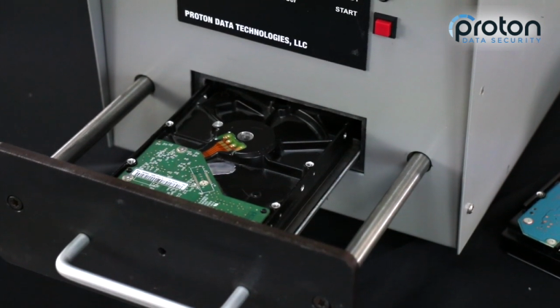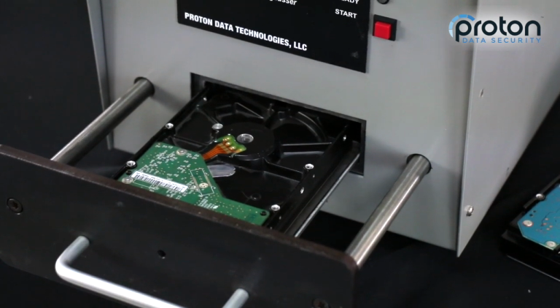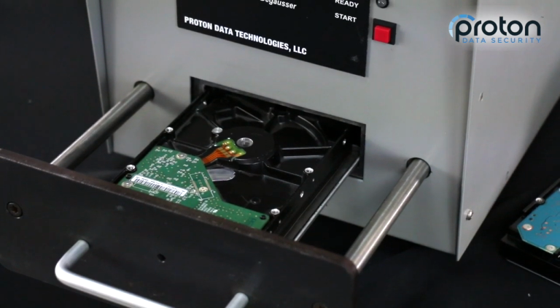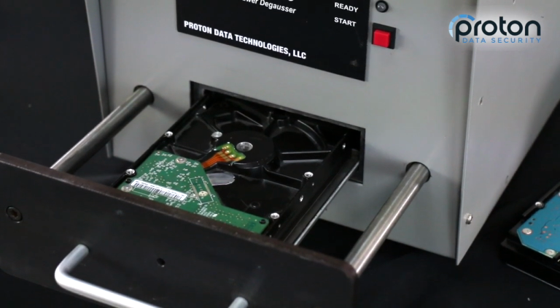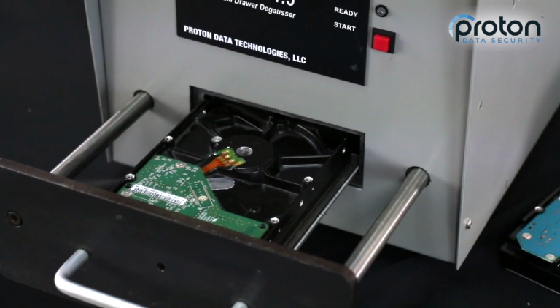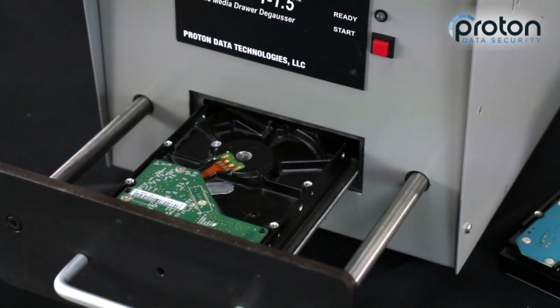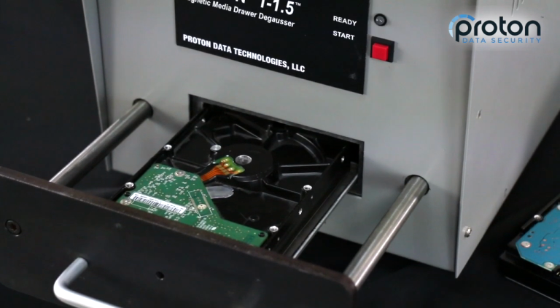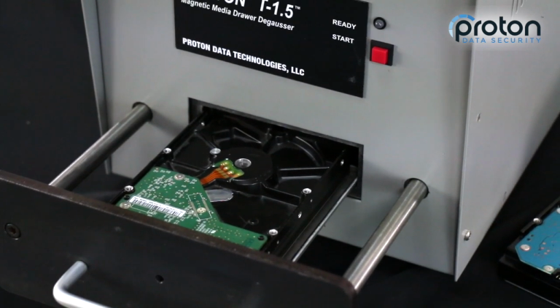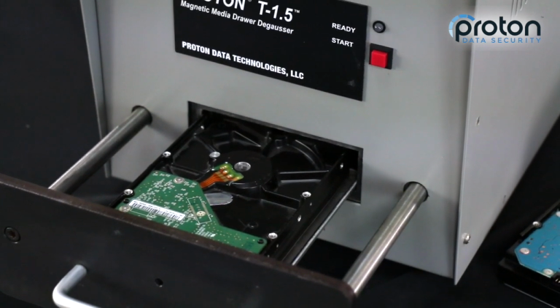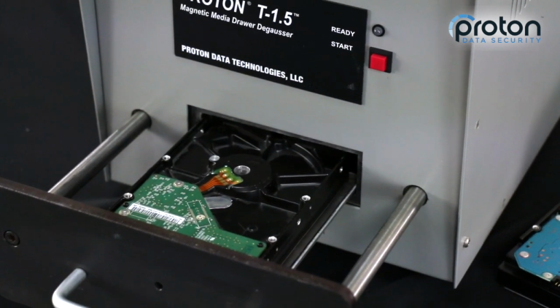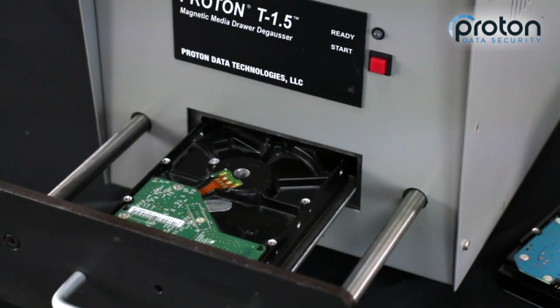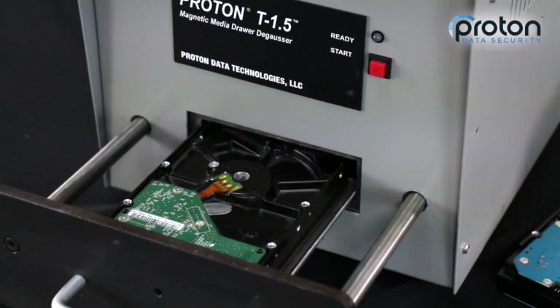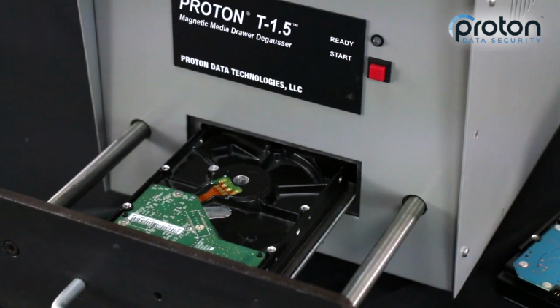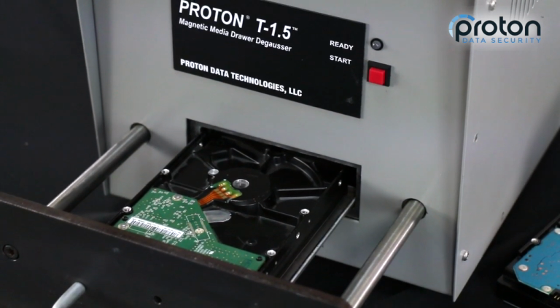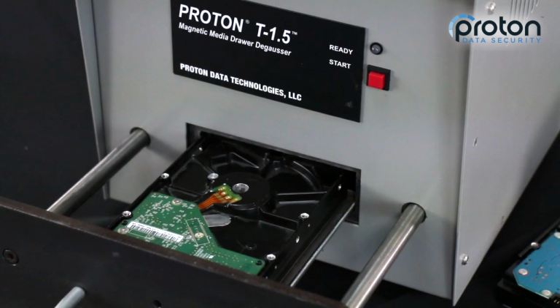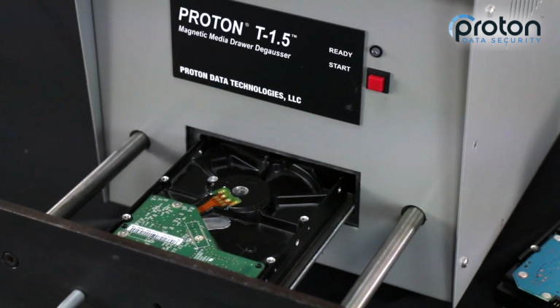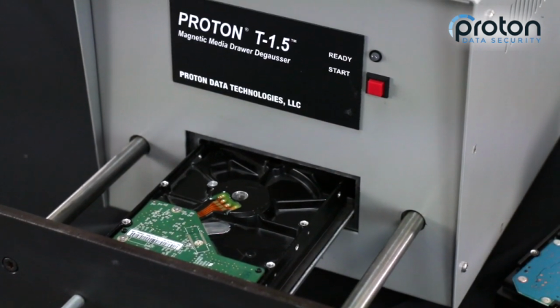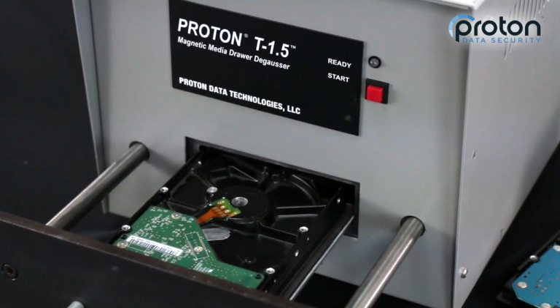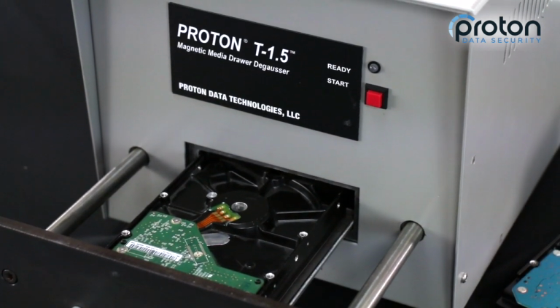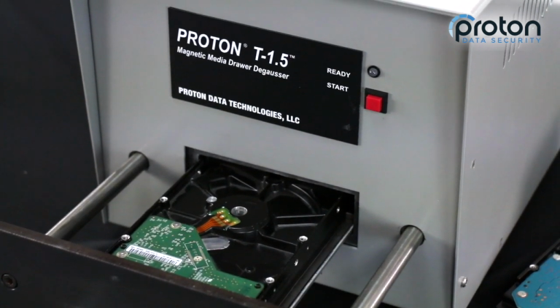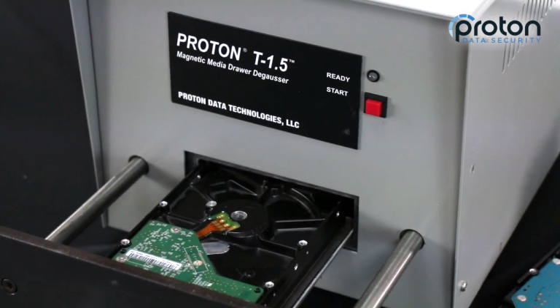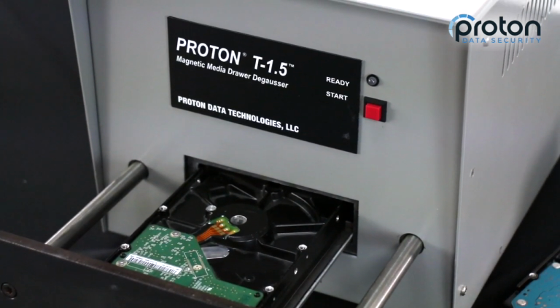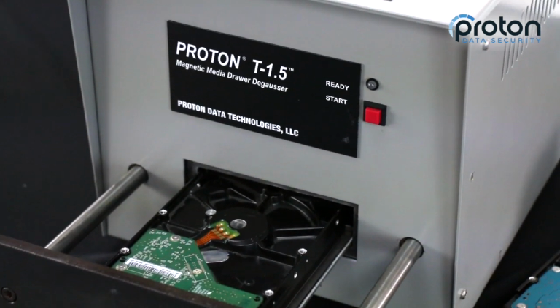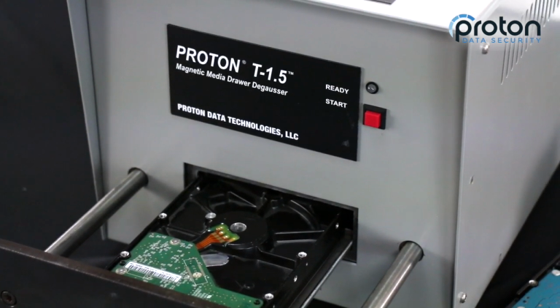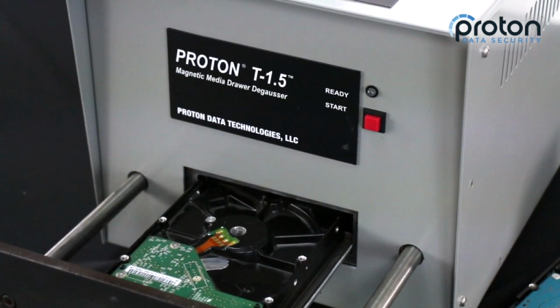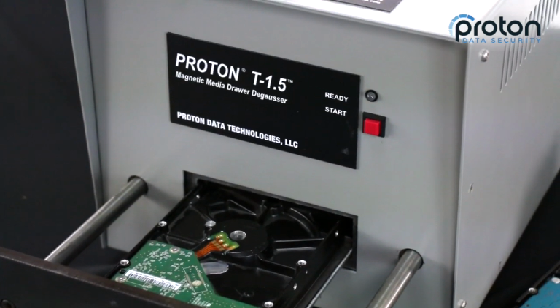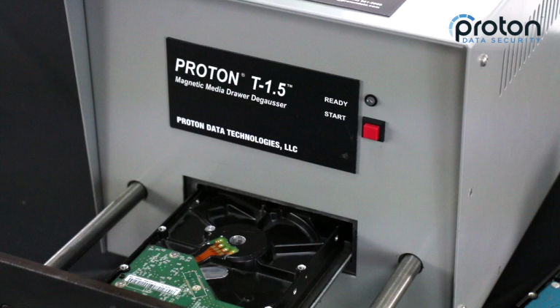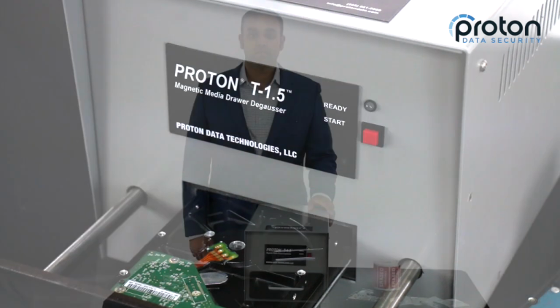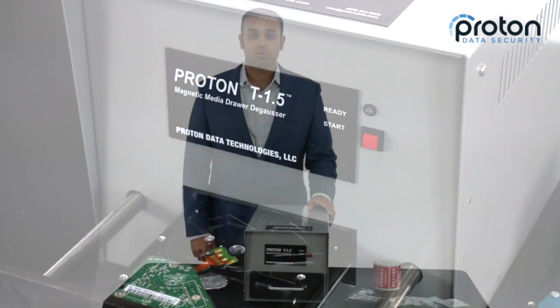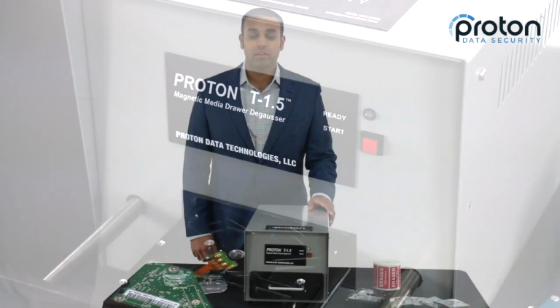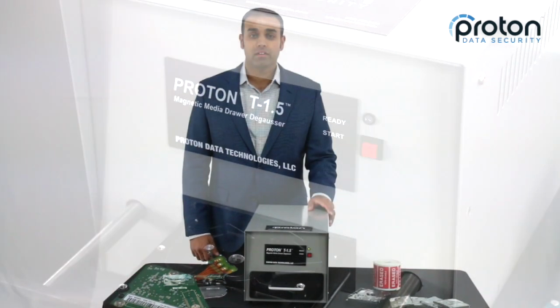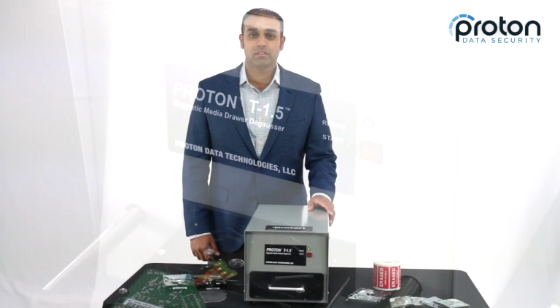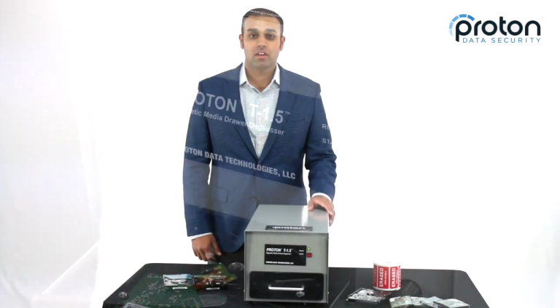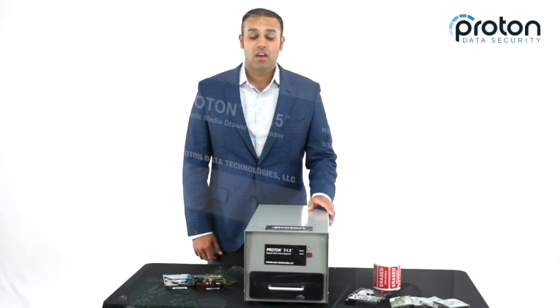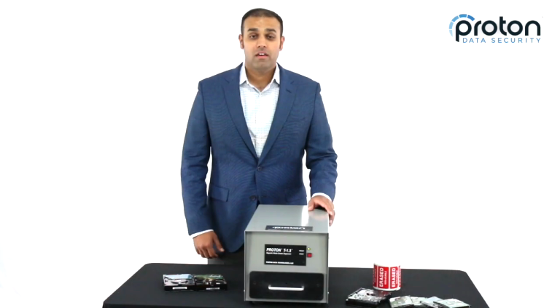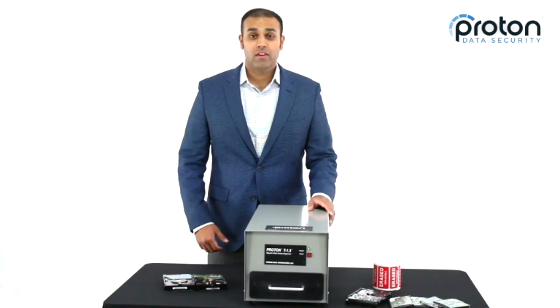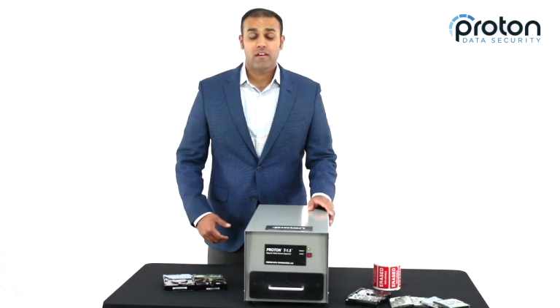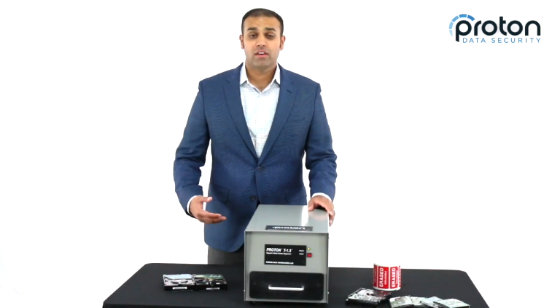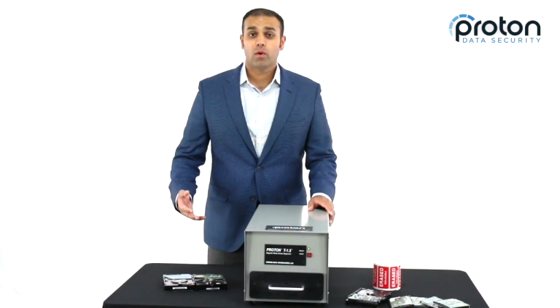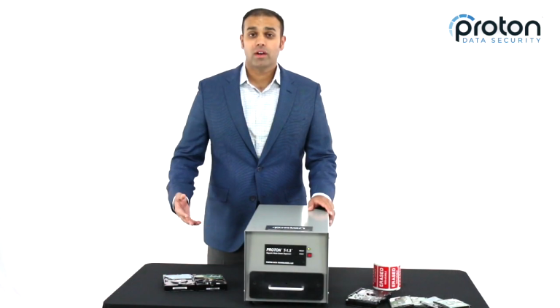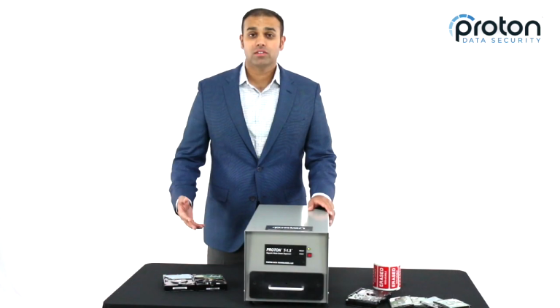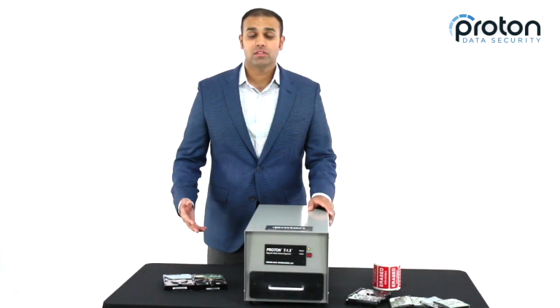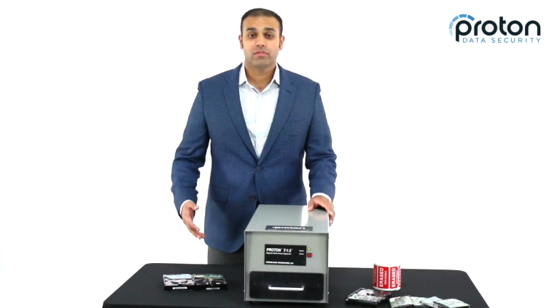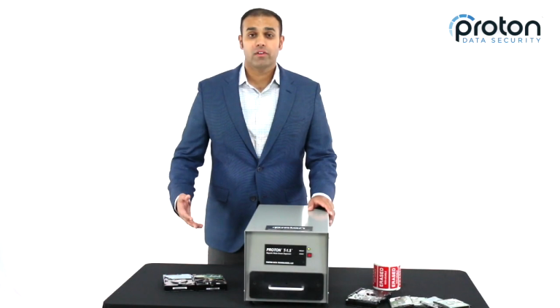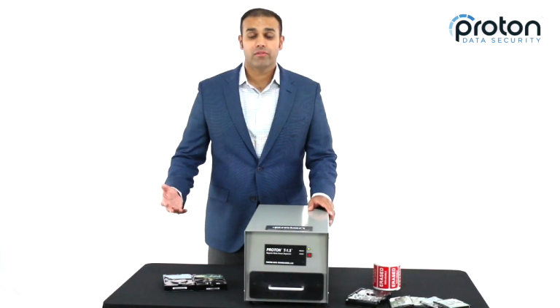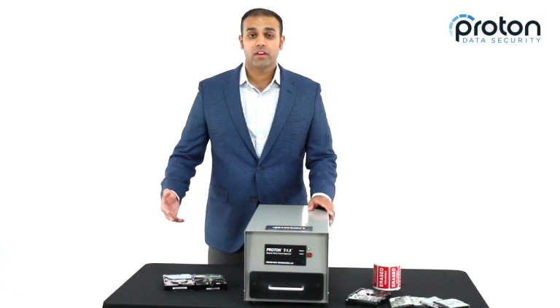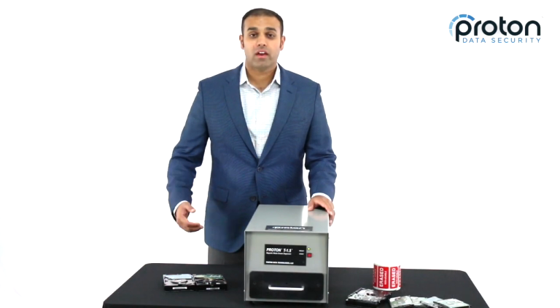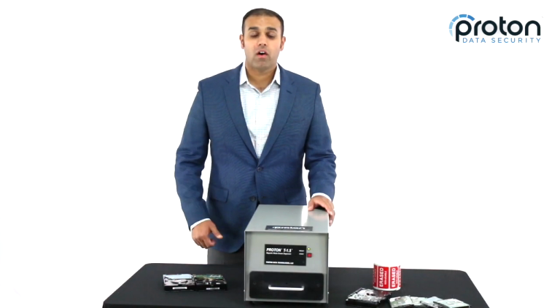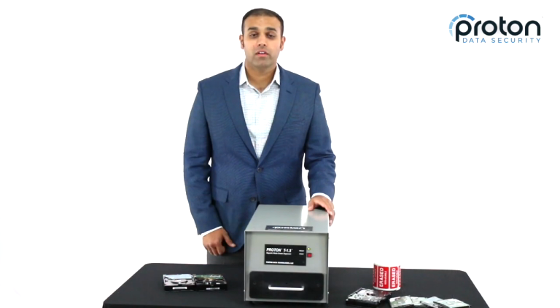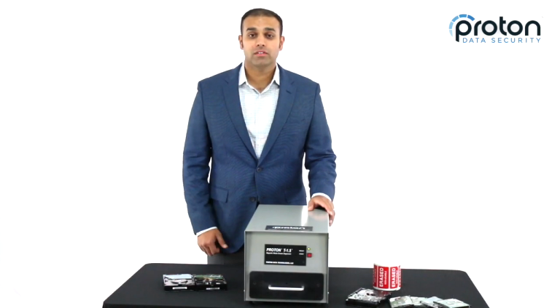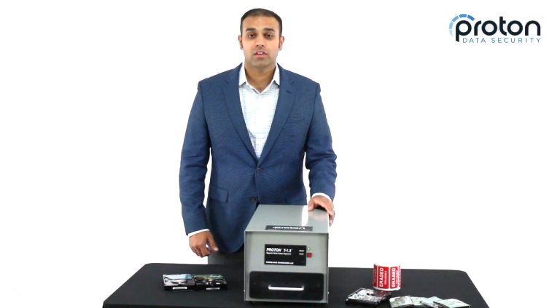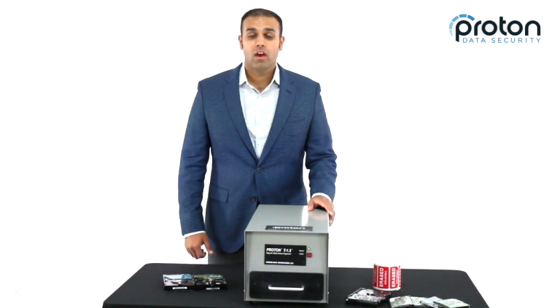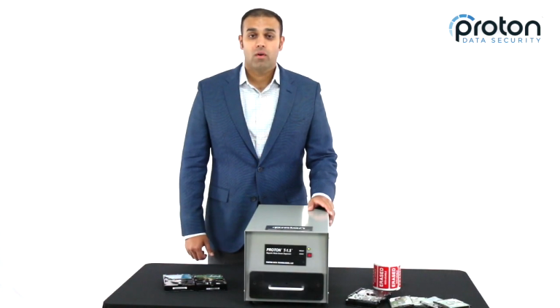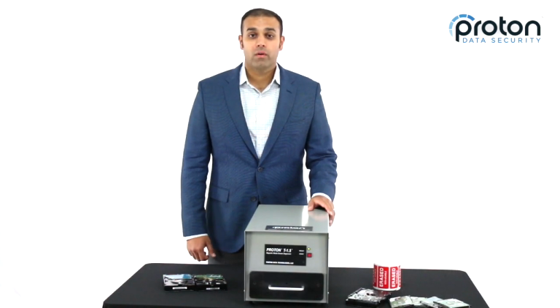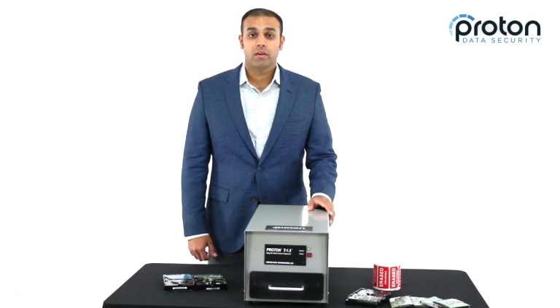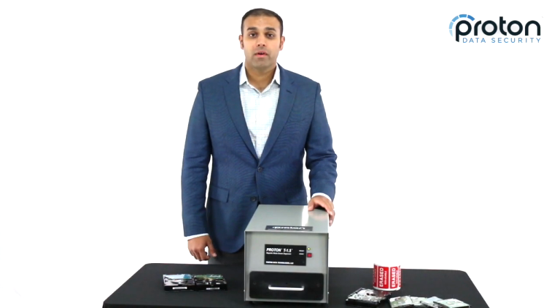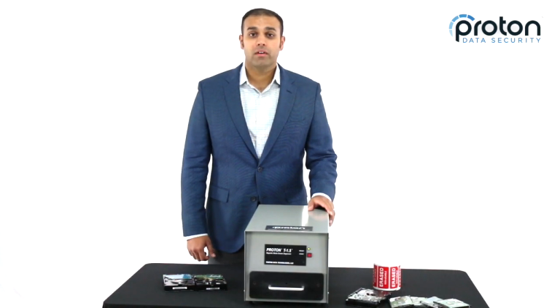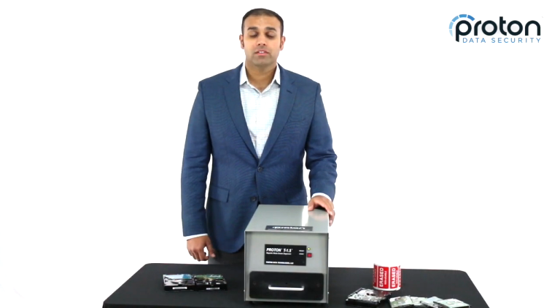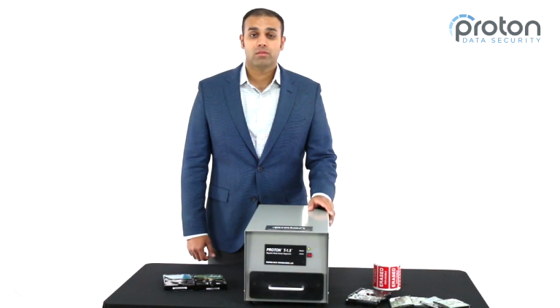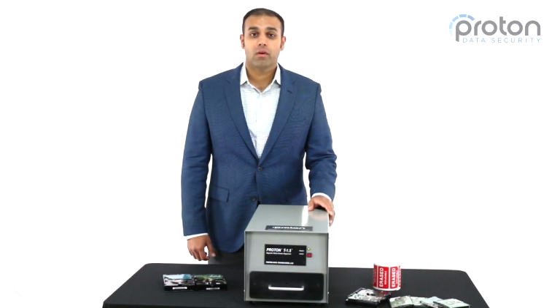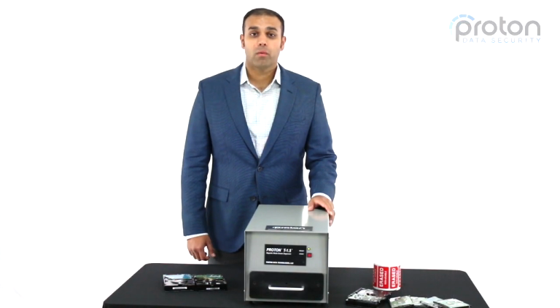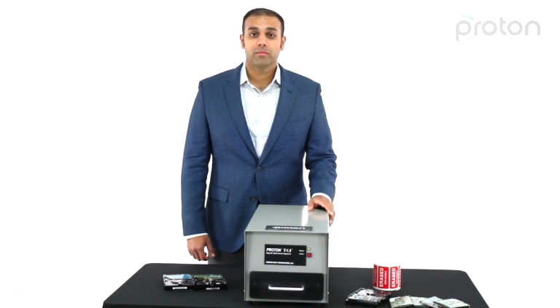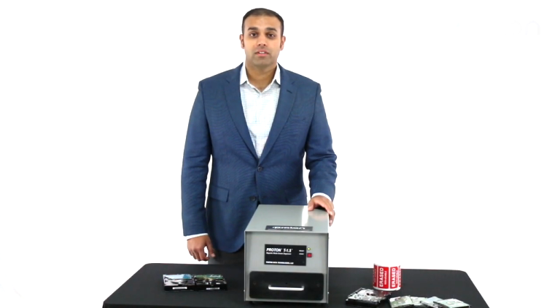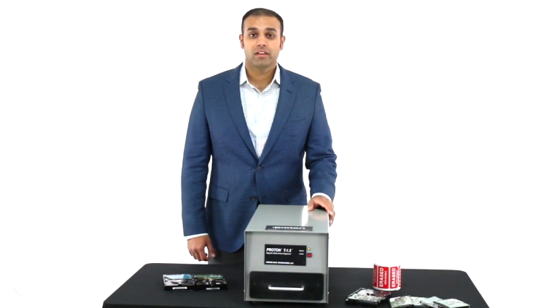Thanks for checking out the Proton Data Security T1.5 DeGausser with us. If you have any questions, feel free to call us or email us through our website.